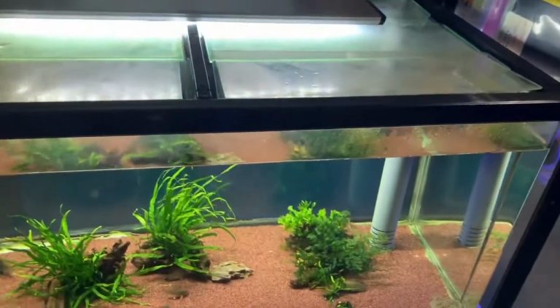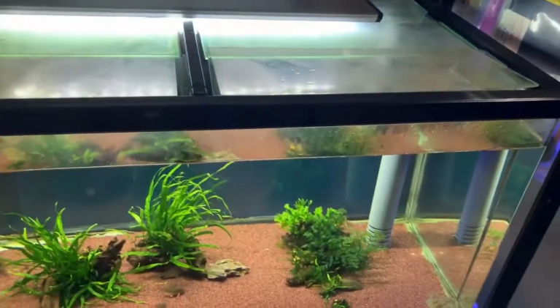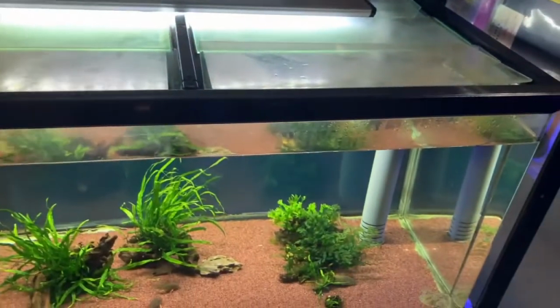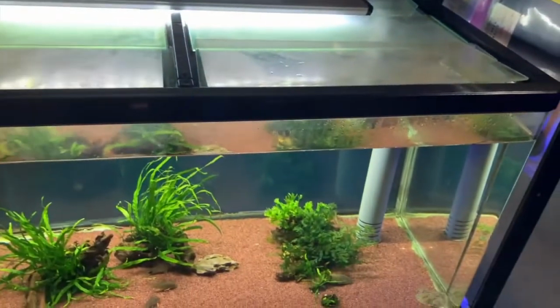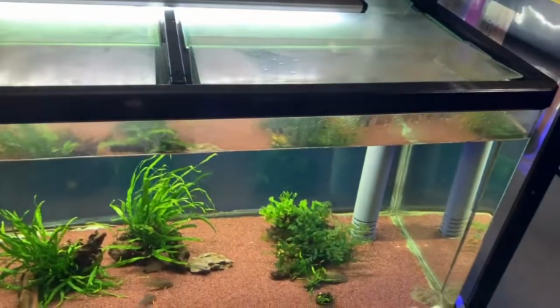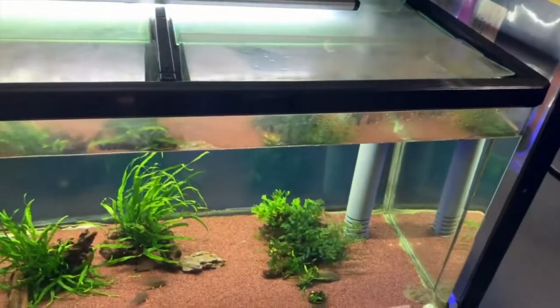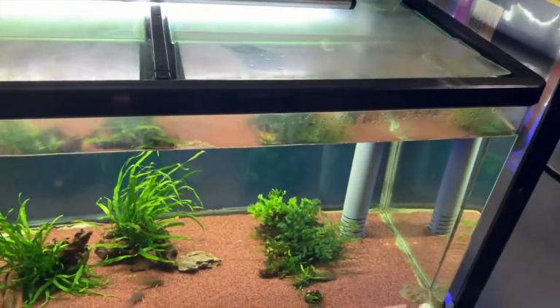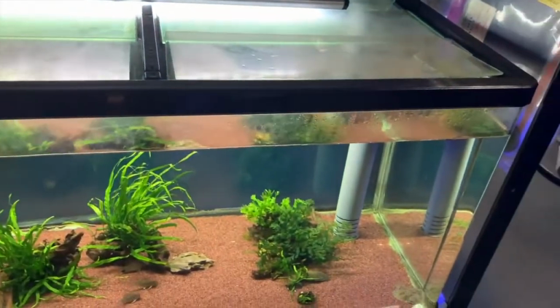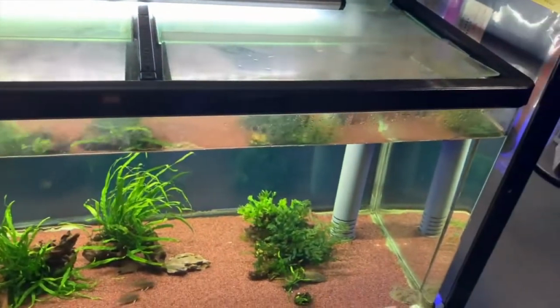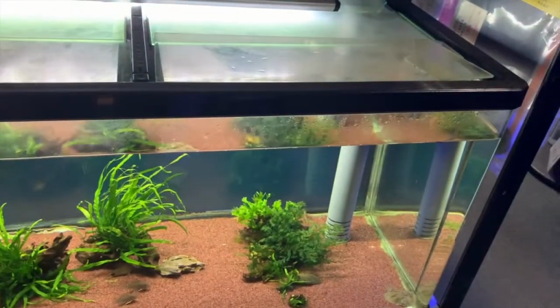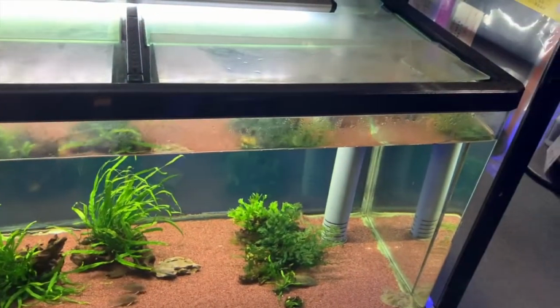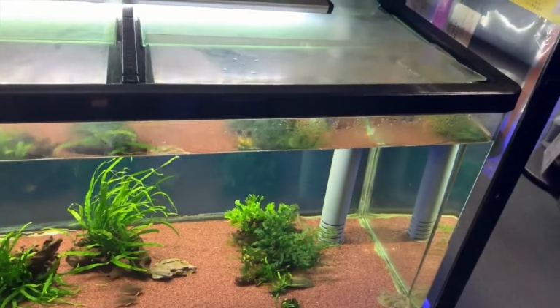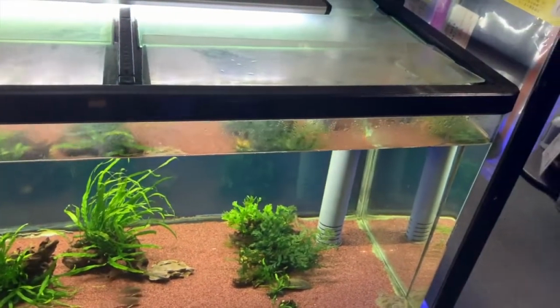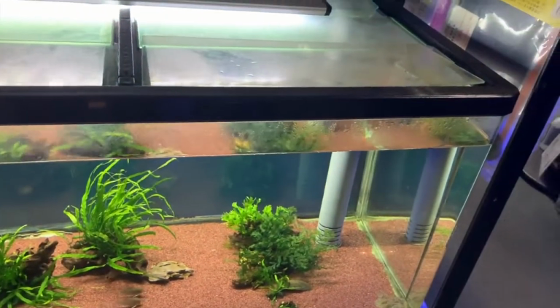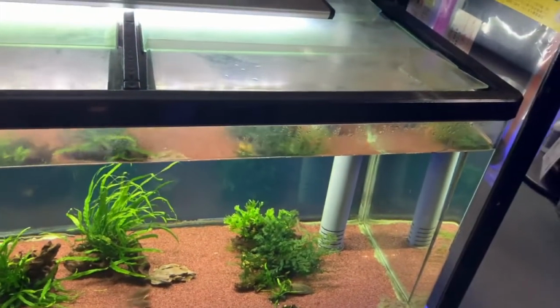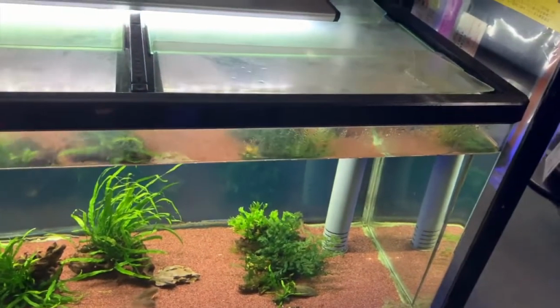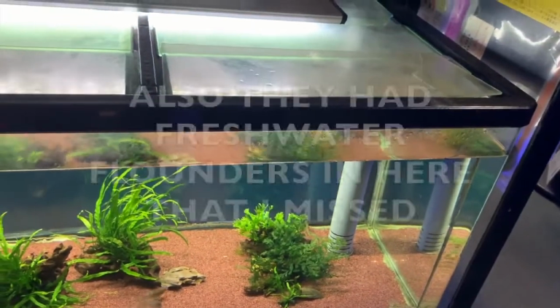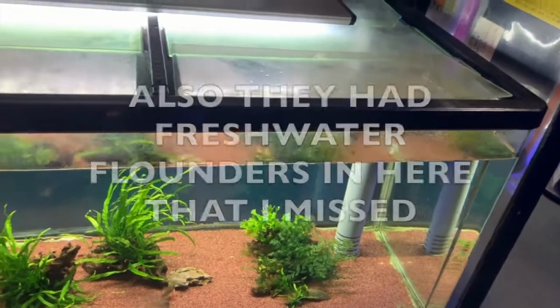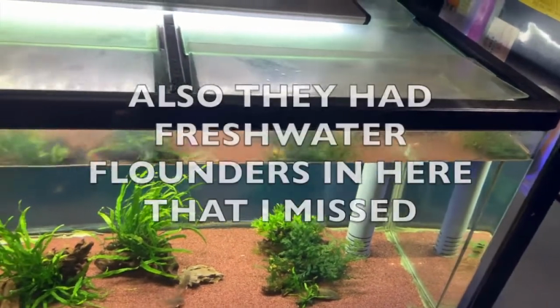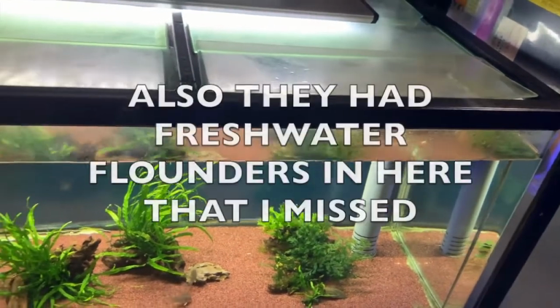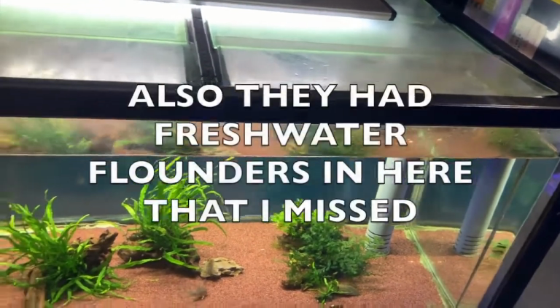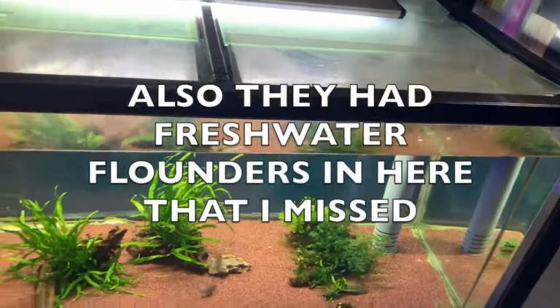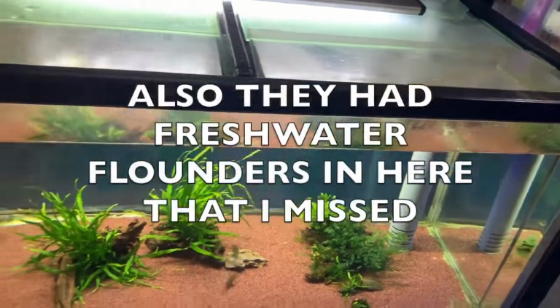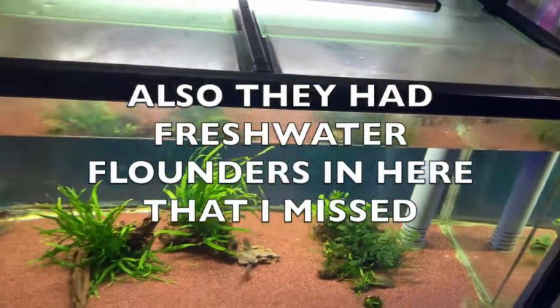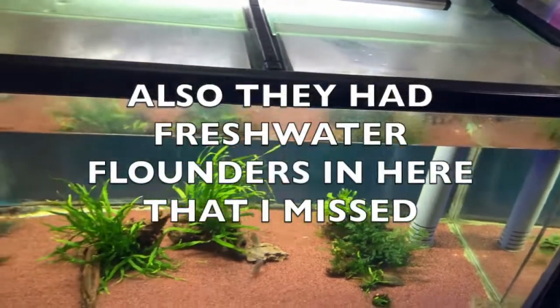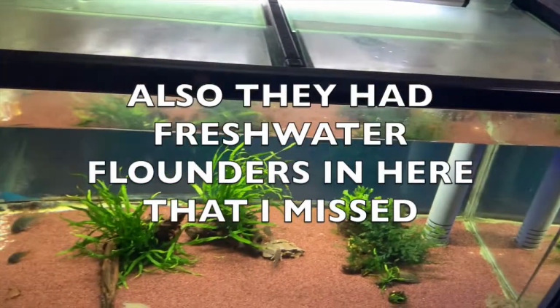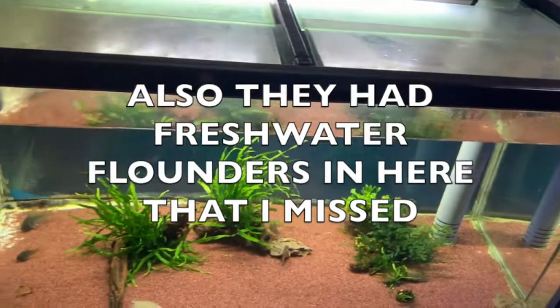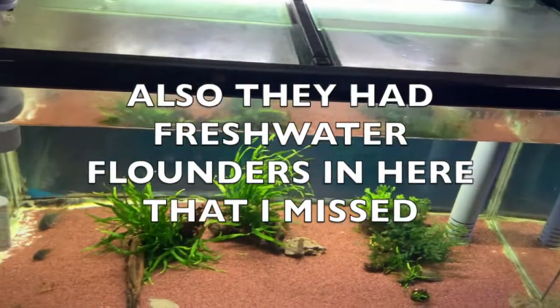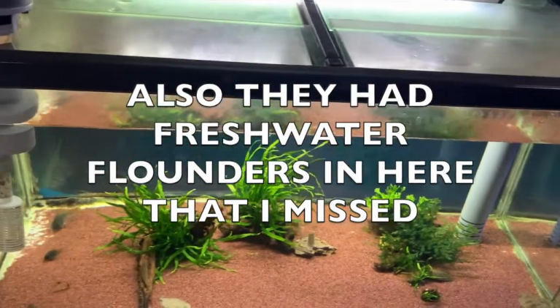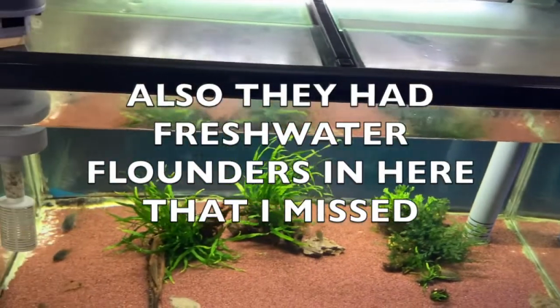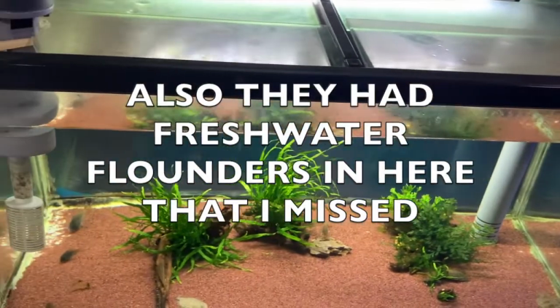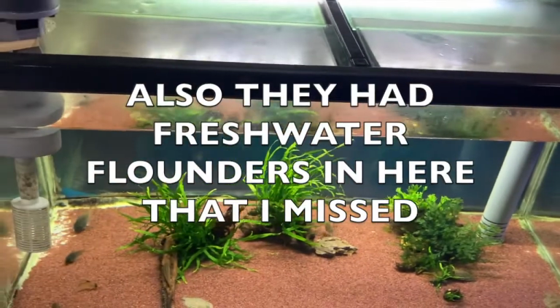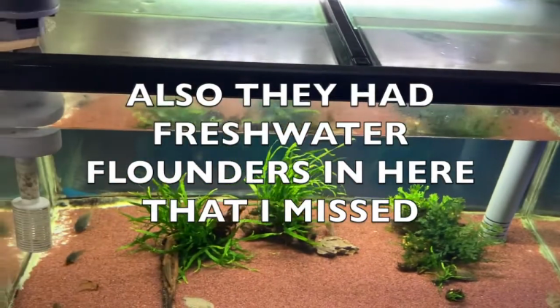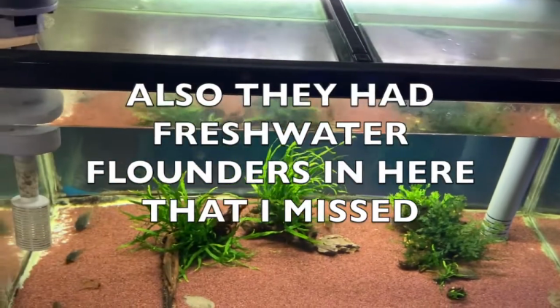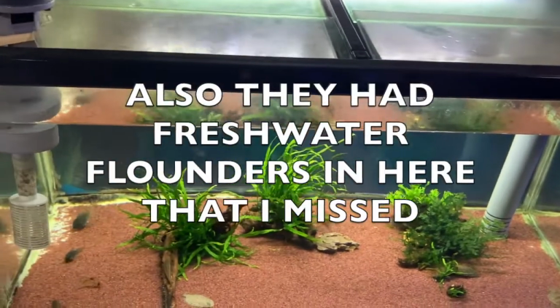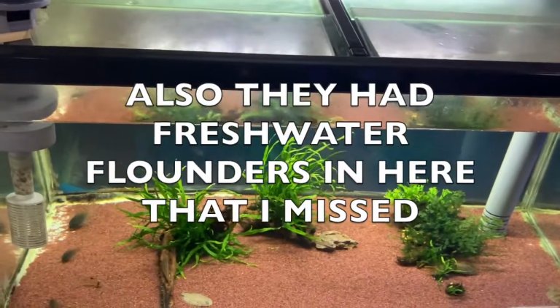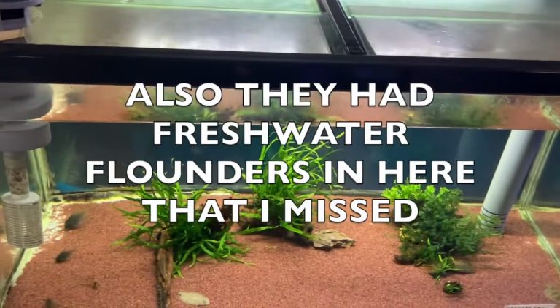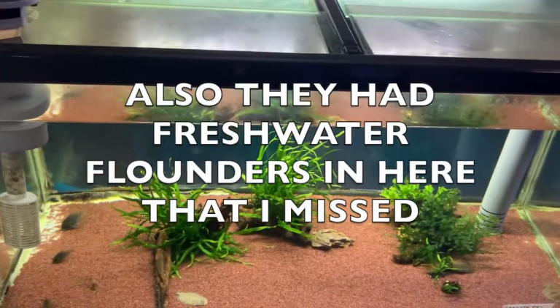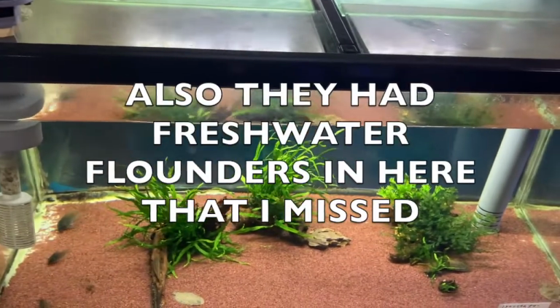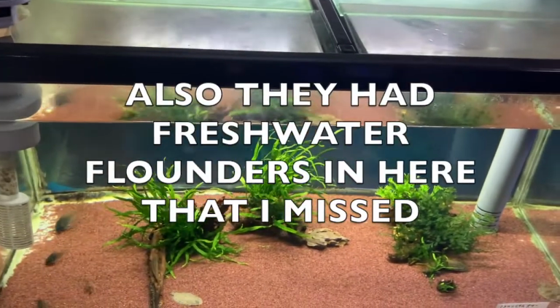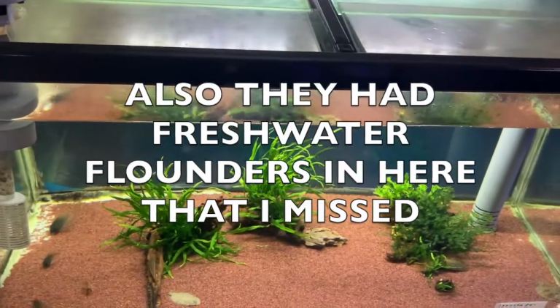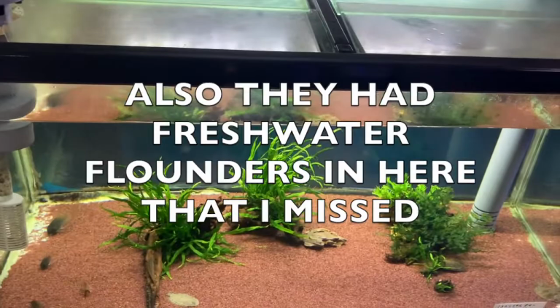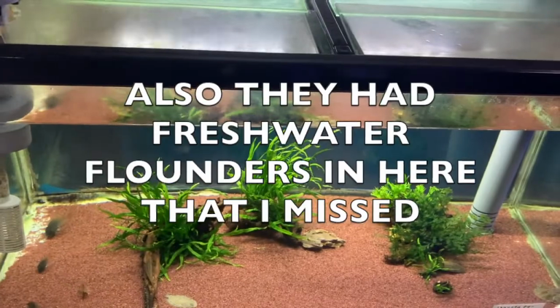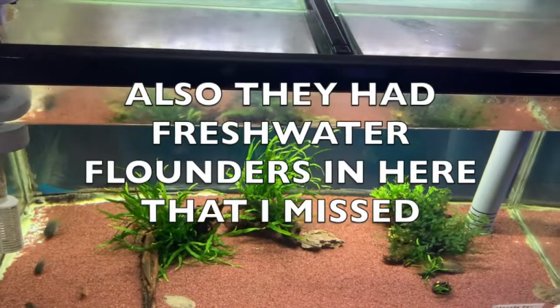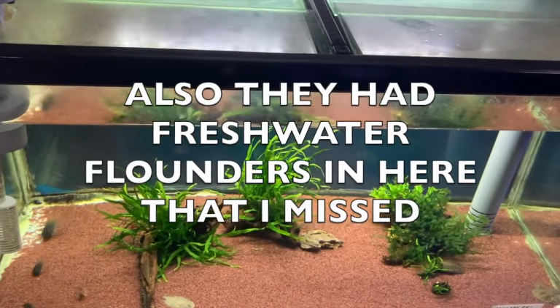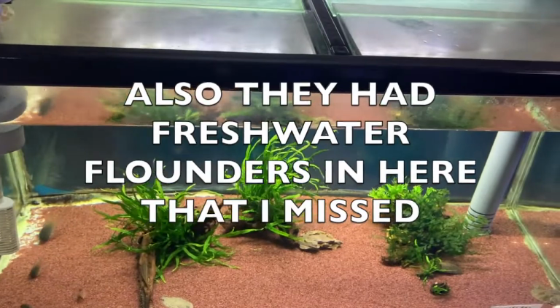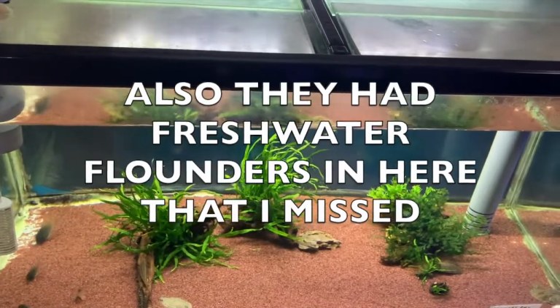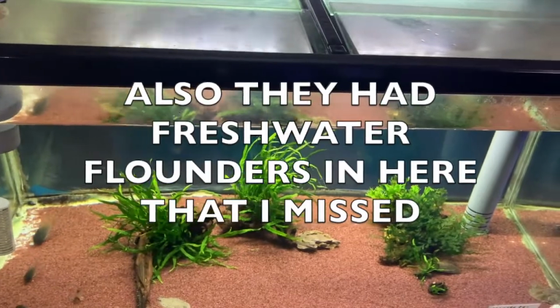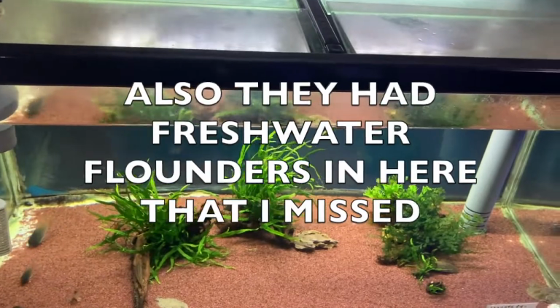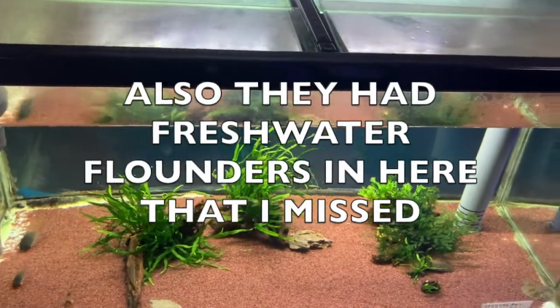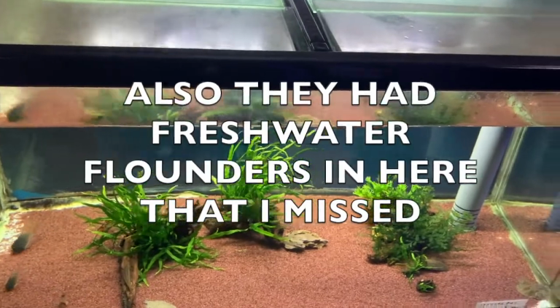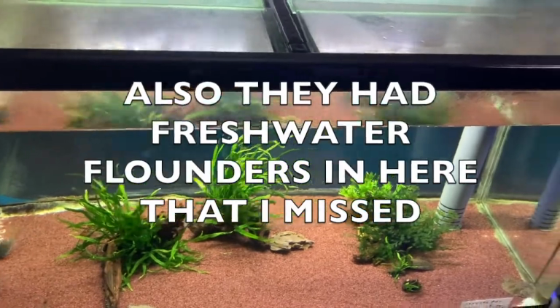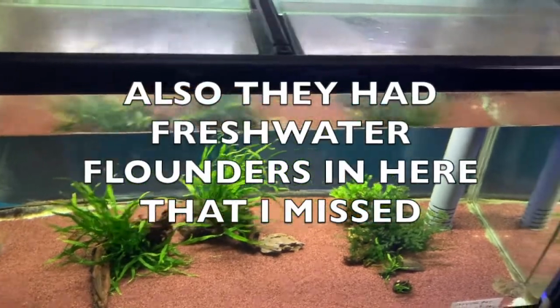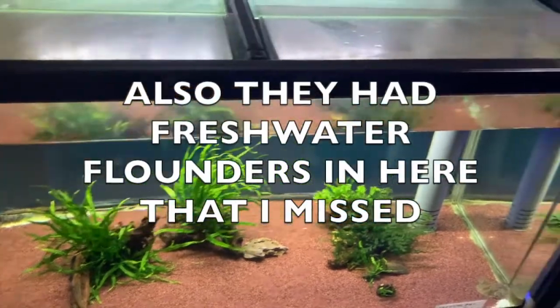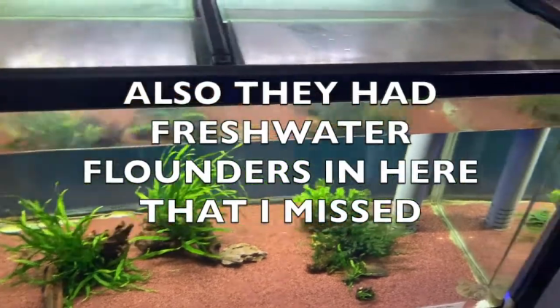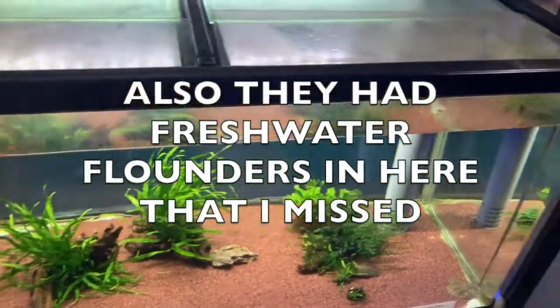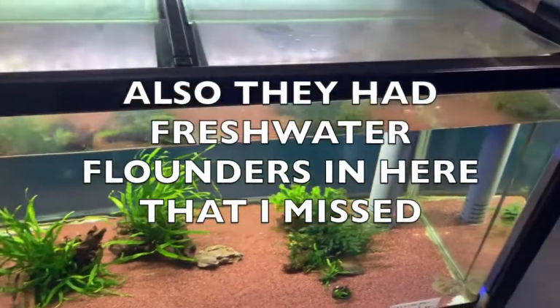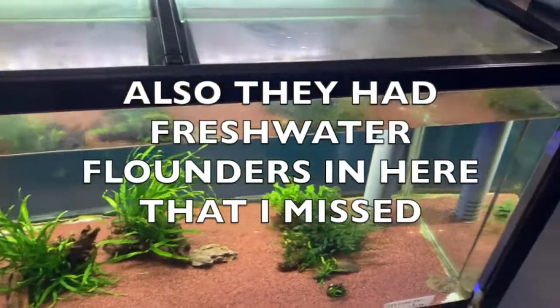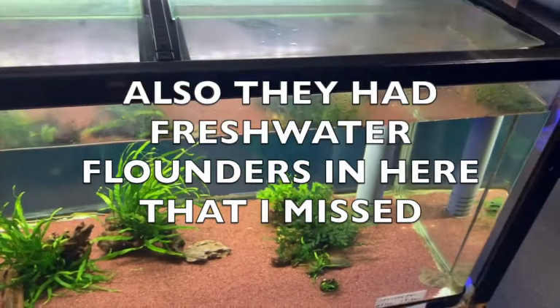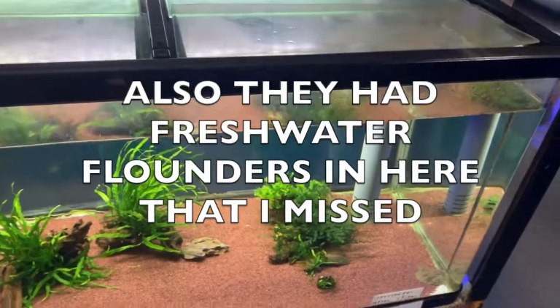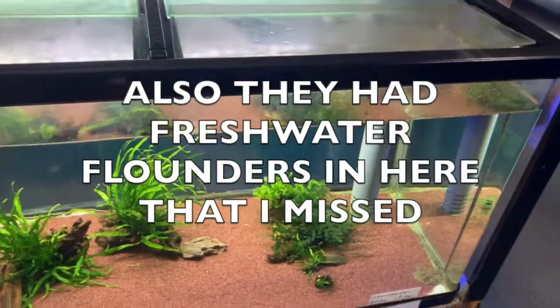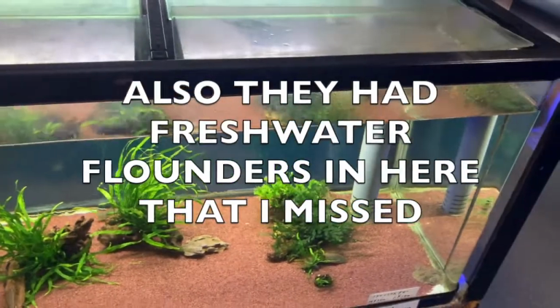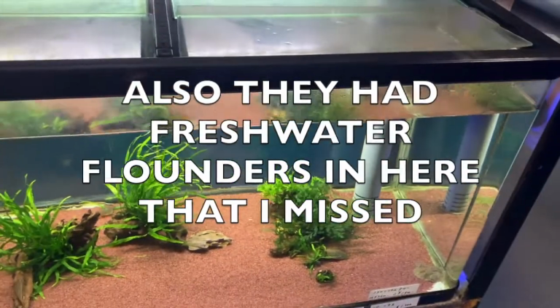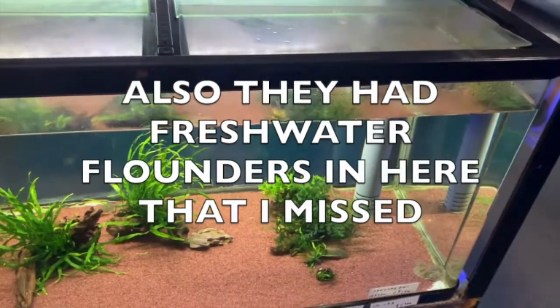More corydoras, some nice pieces of Java fern and Bucephalandra on driftwood.